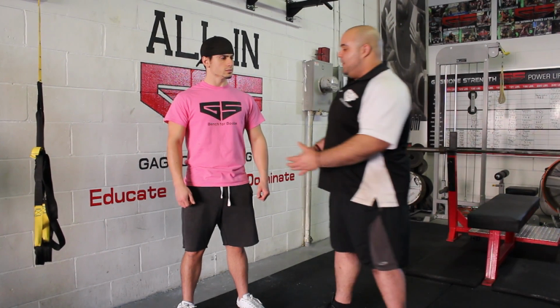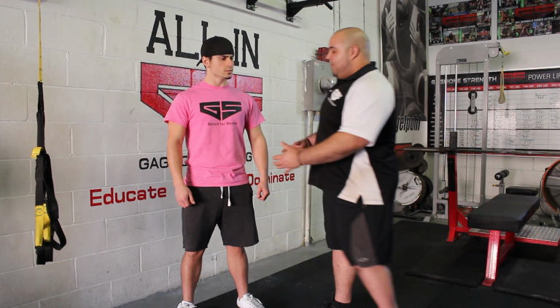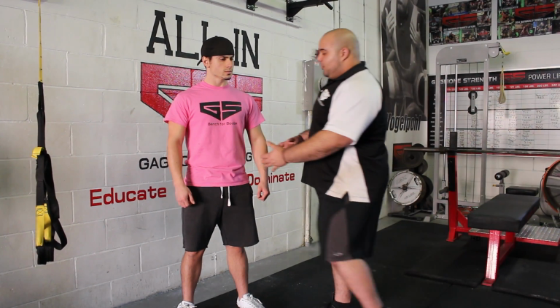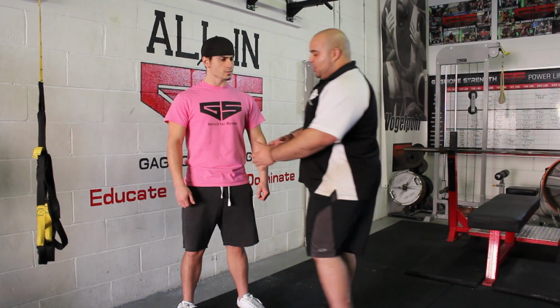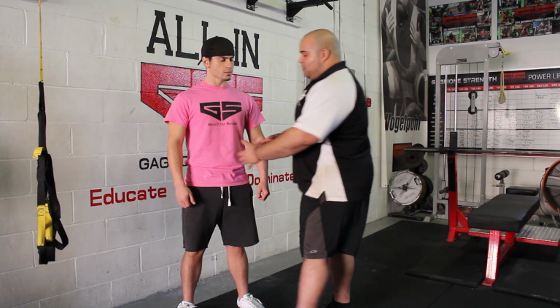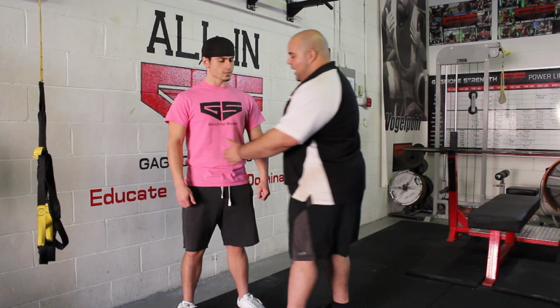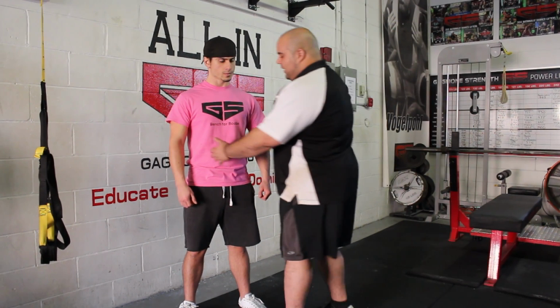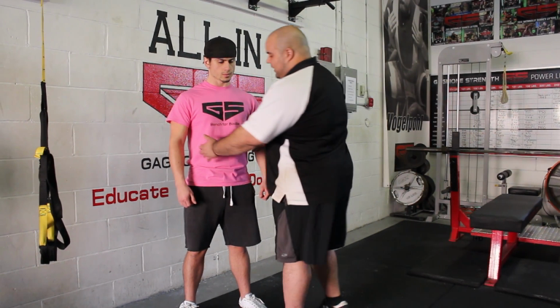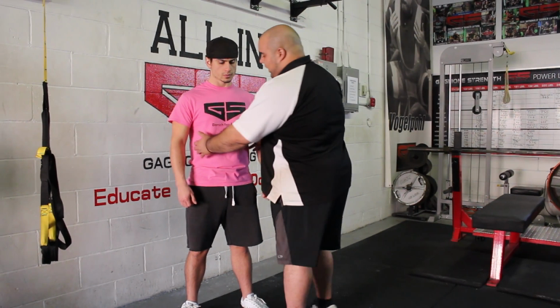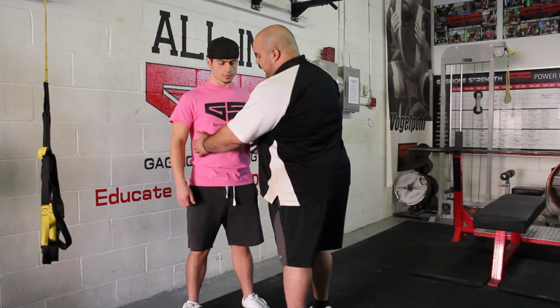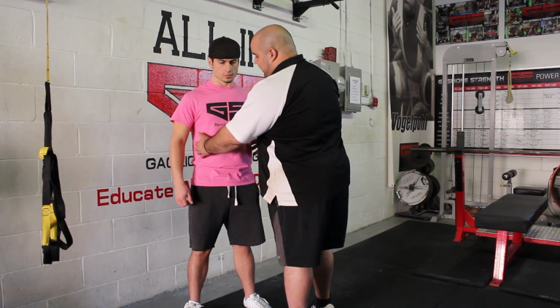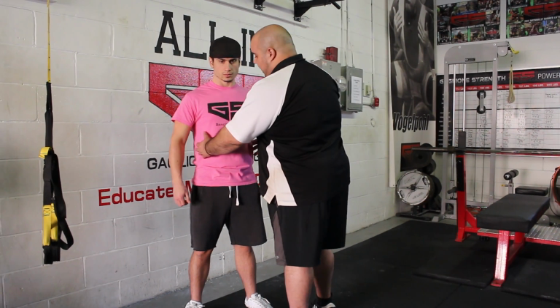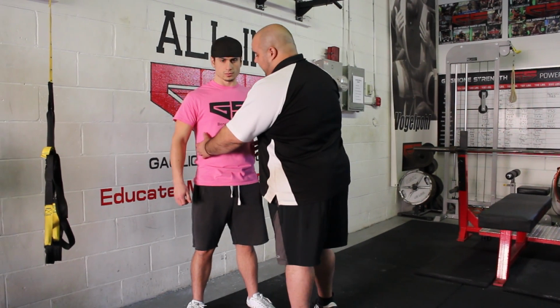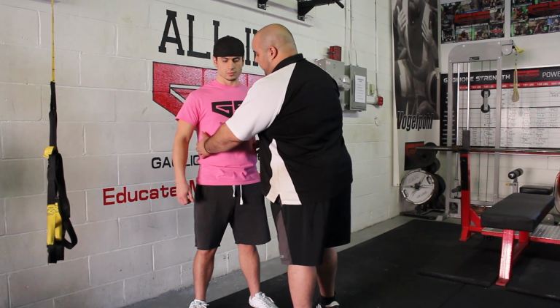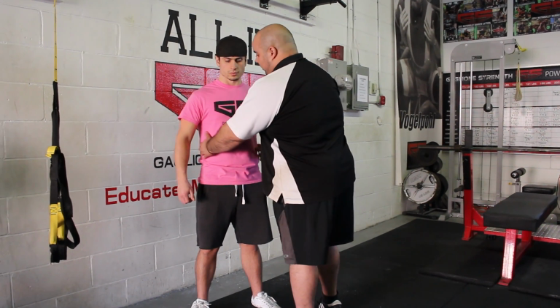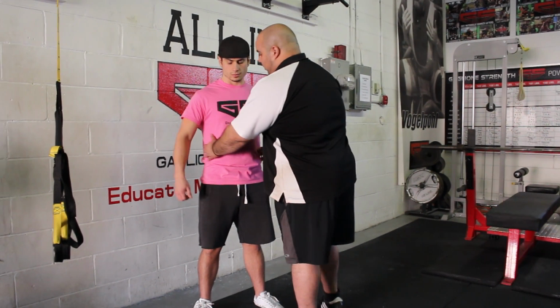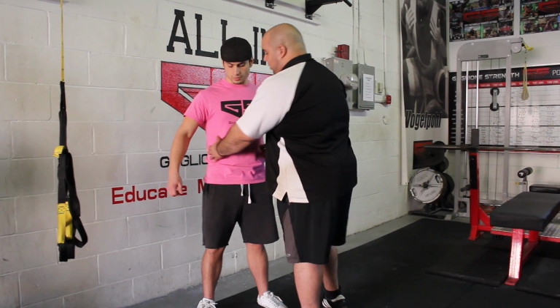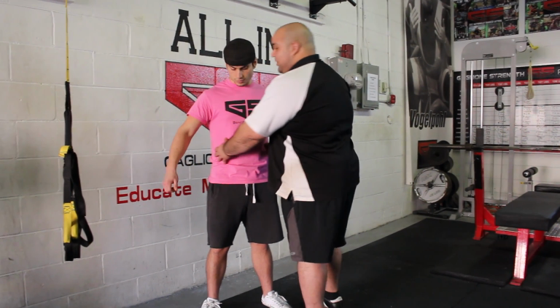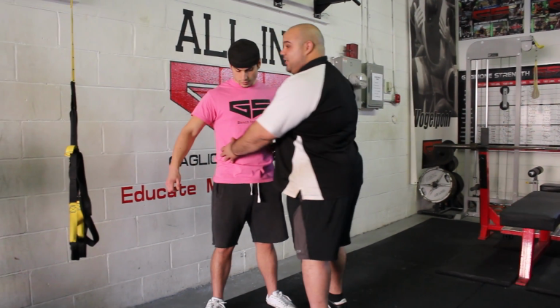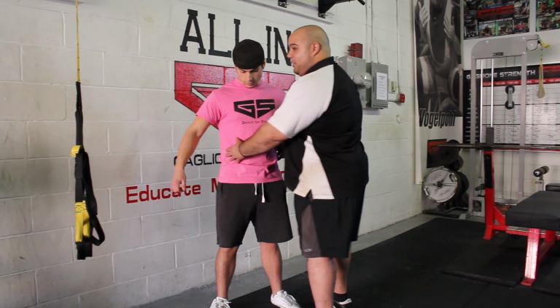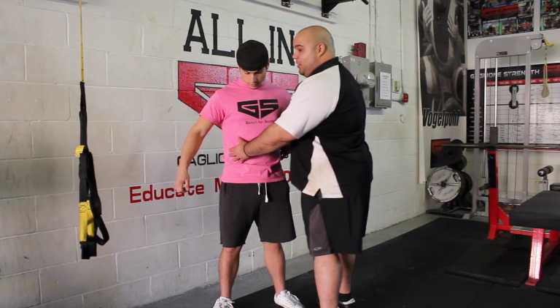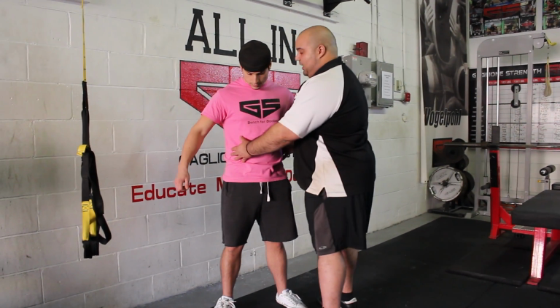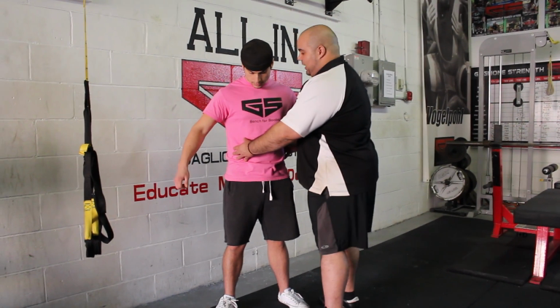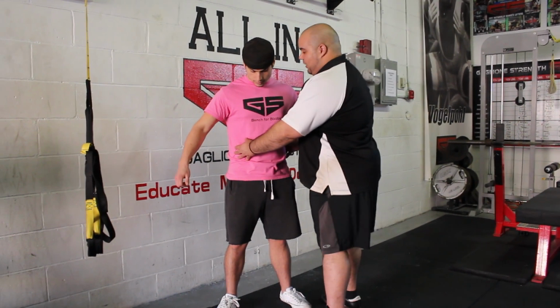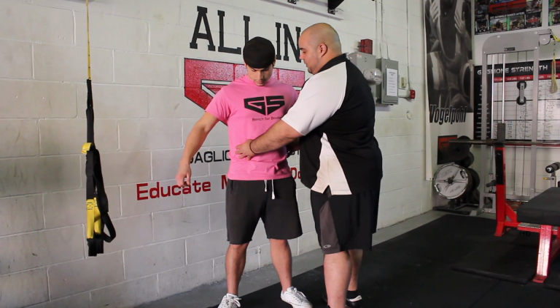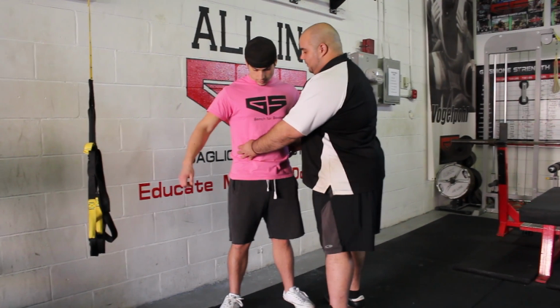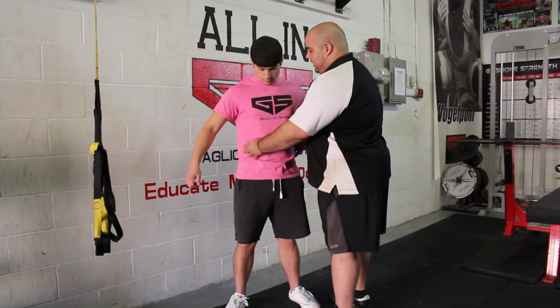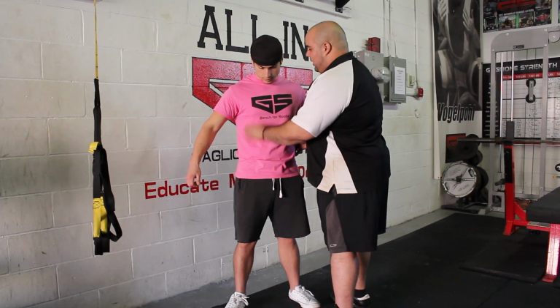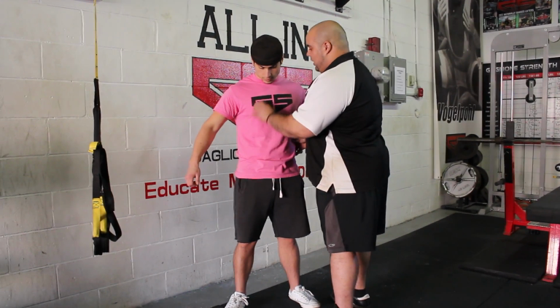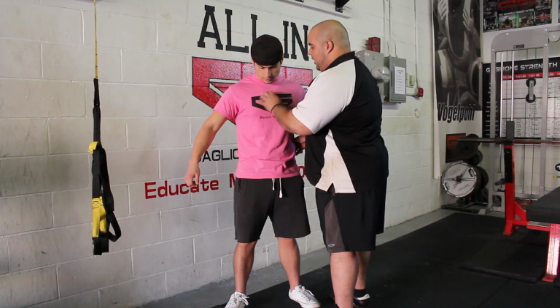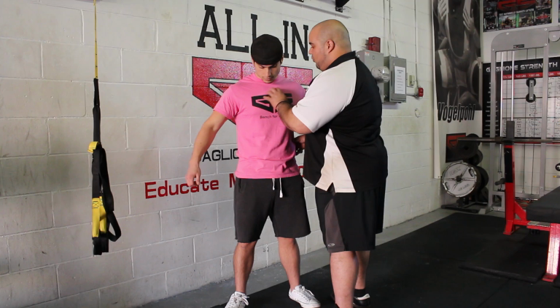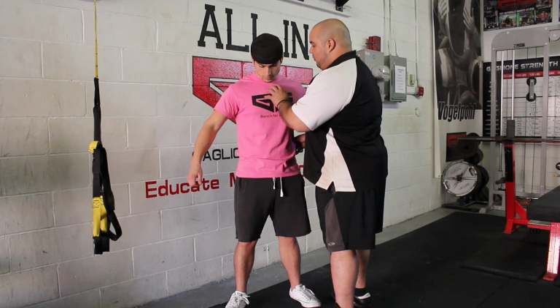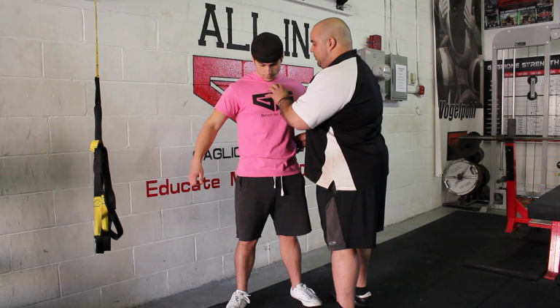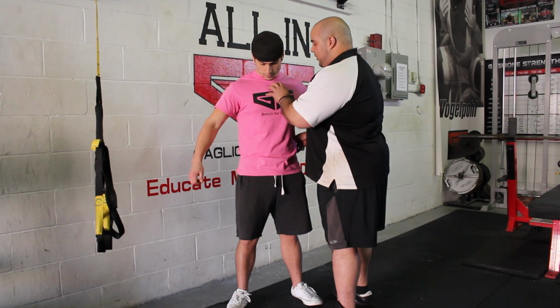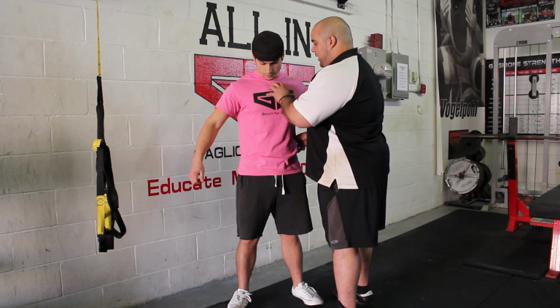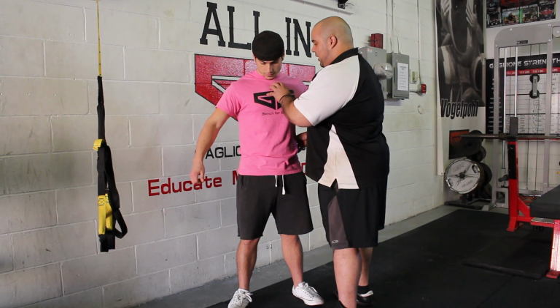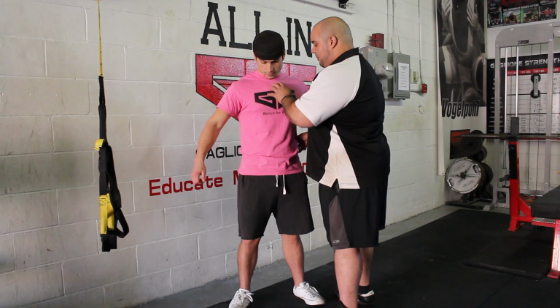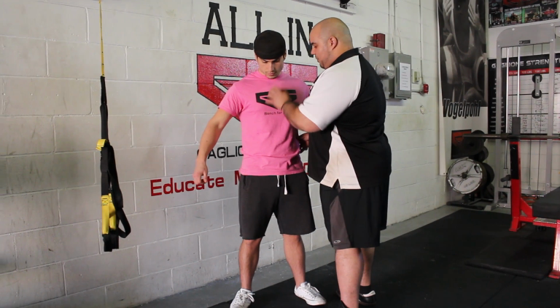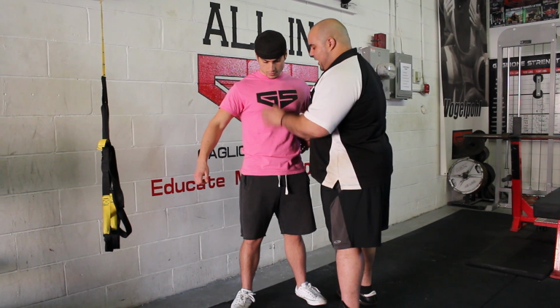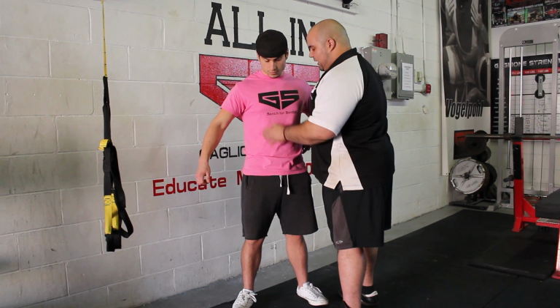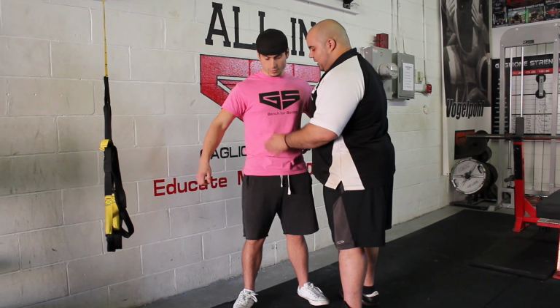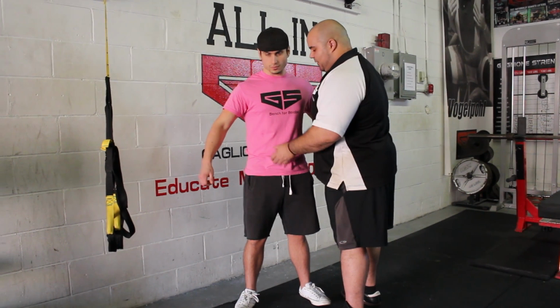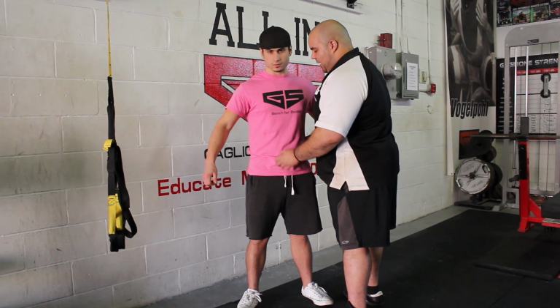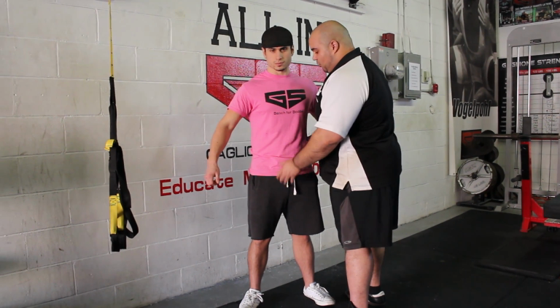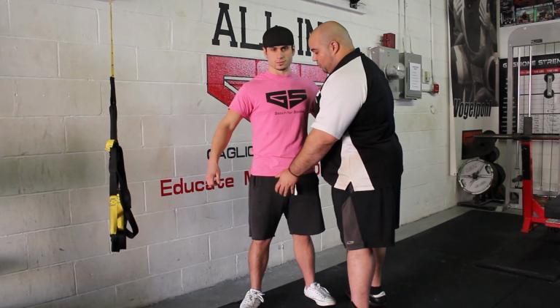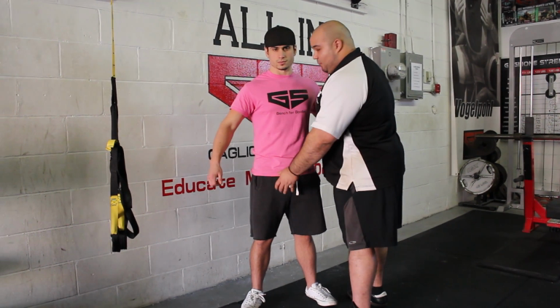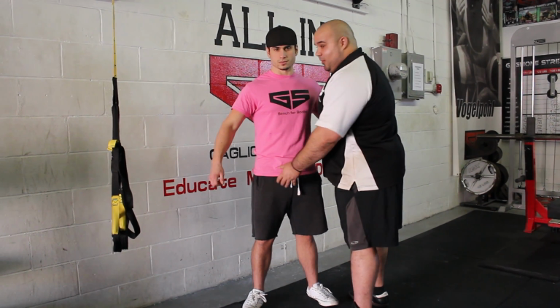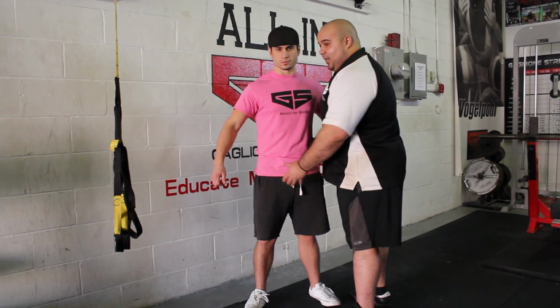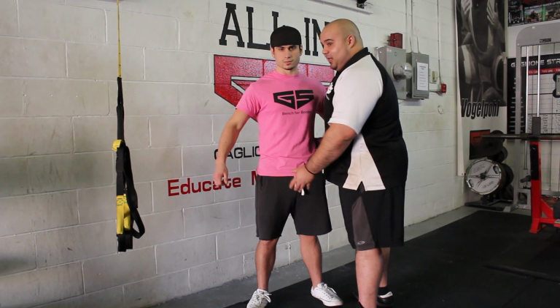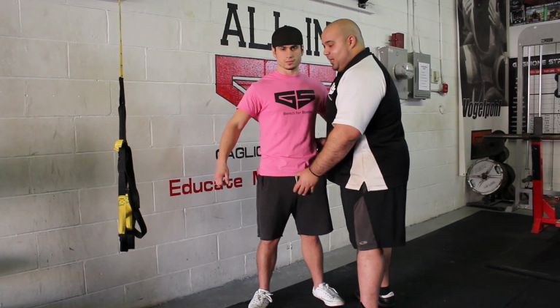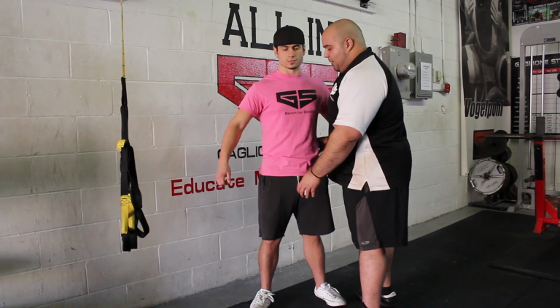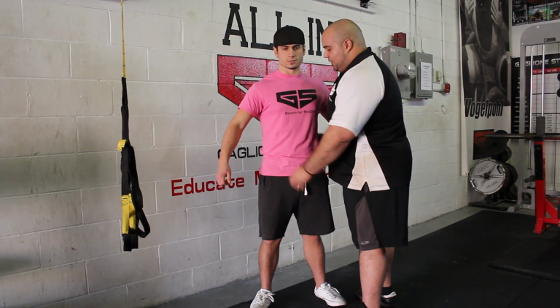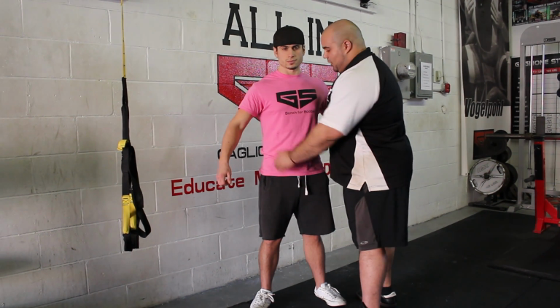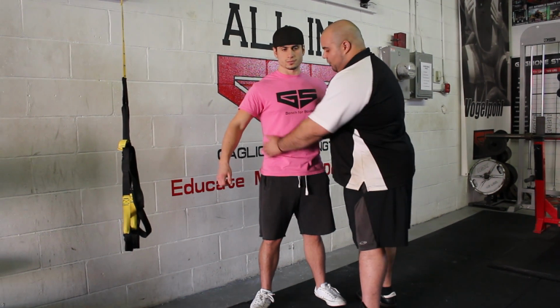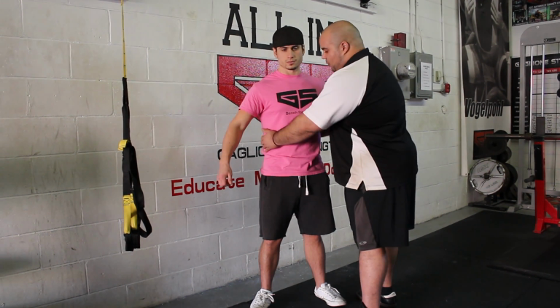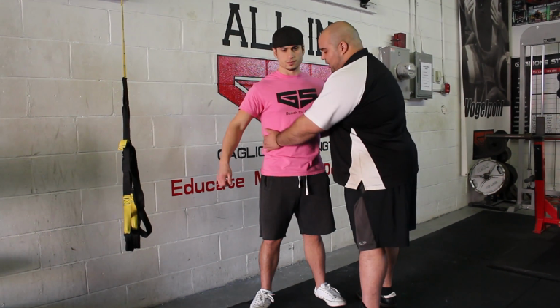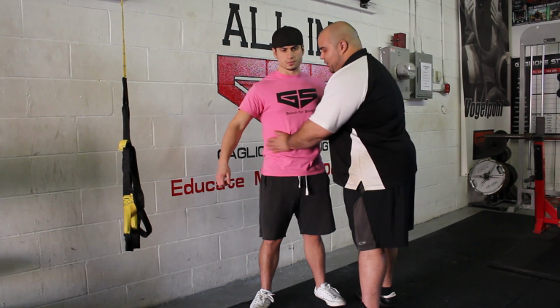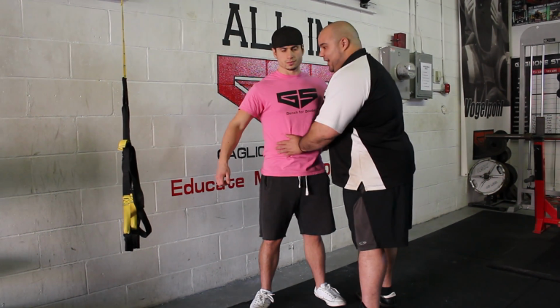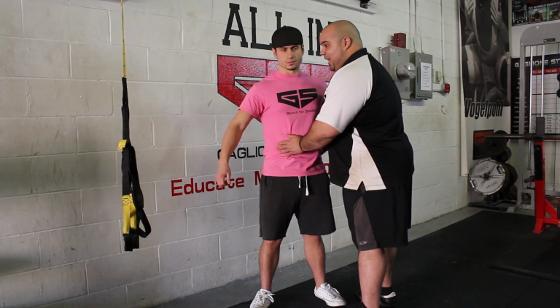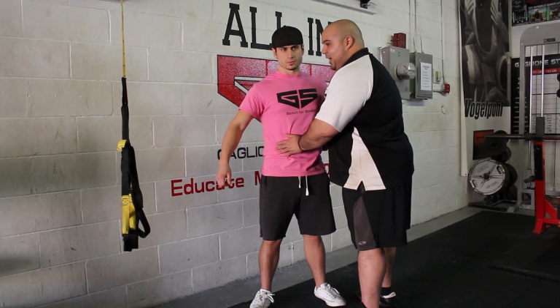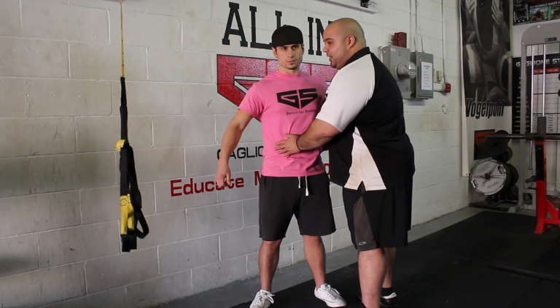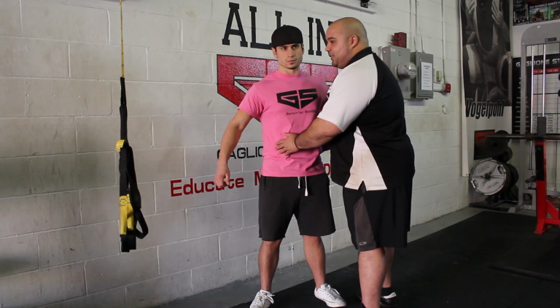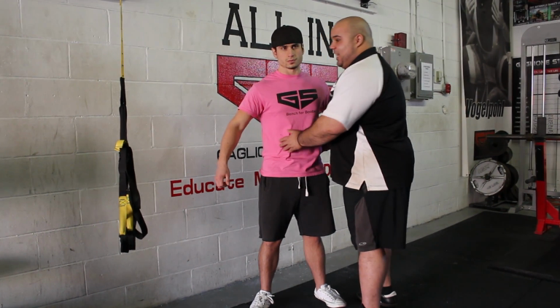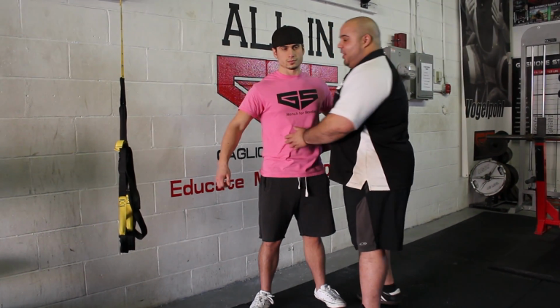Your spine is designed for more stability in the lower back, more mobility in the upper back, and more mobility in the hips. So we want to try and lock the lower back down.